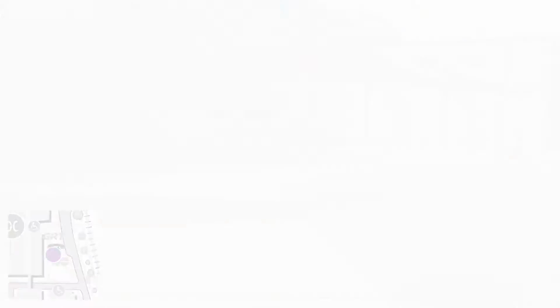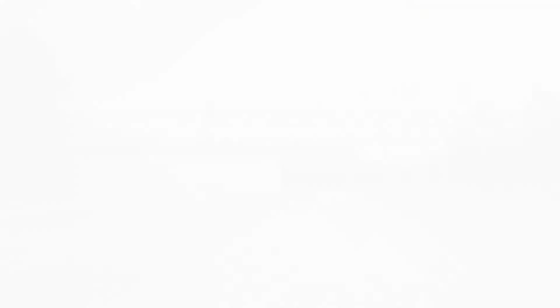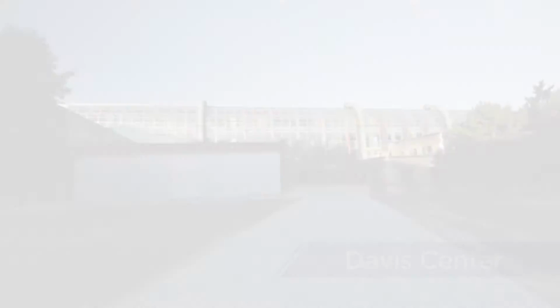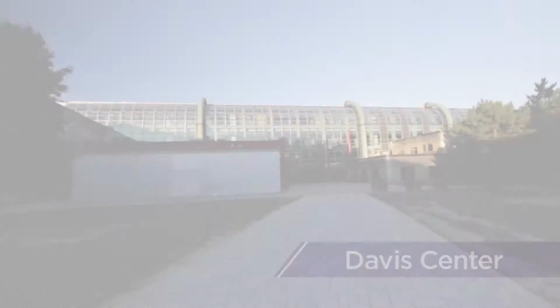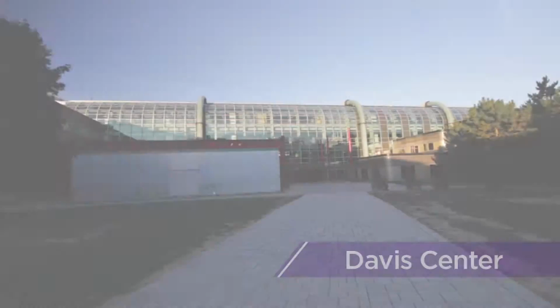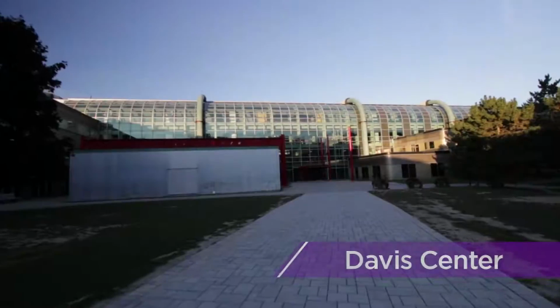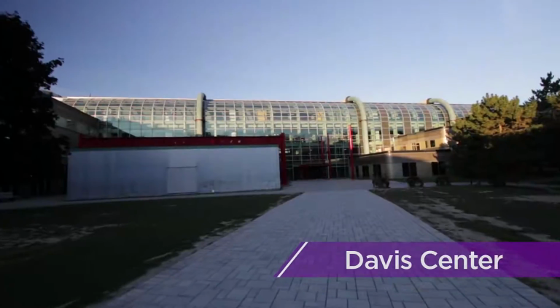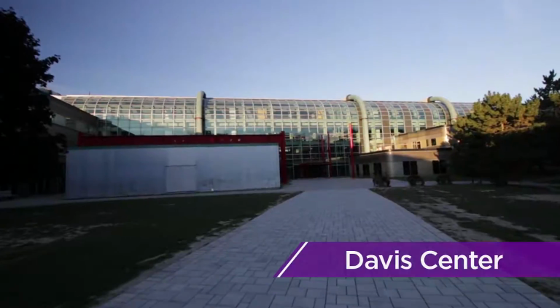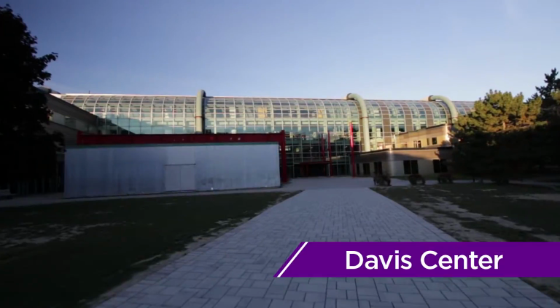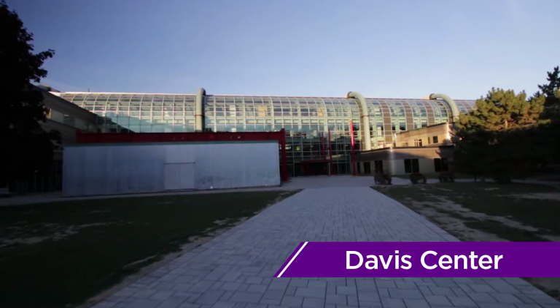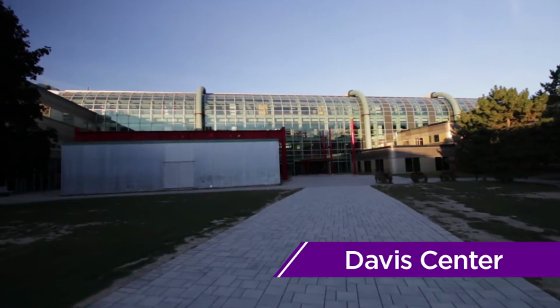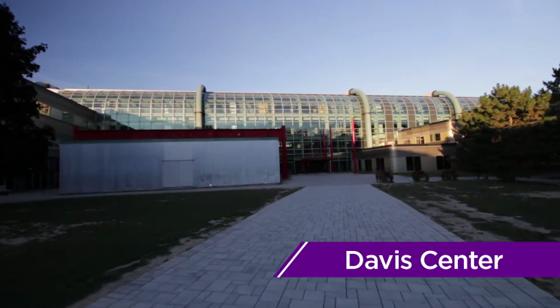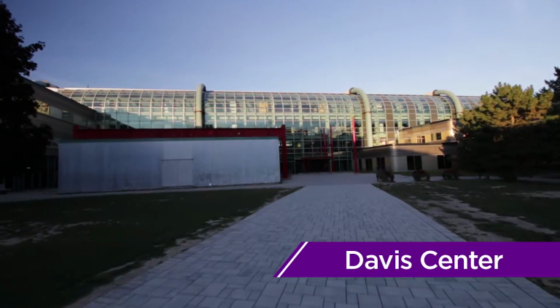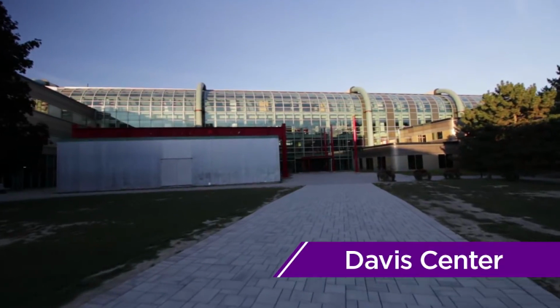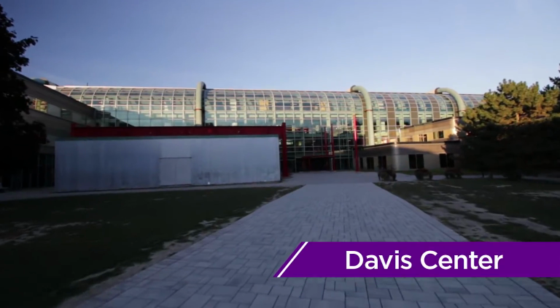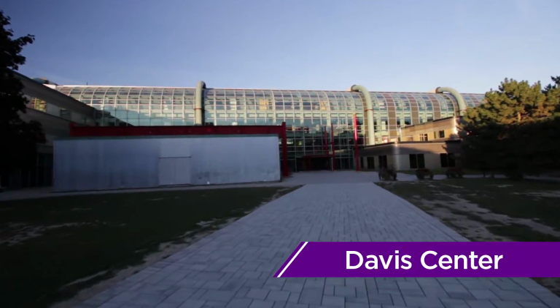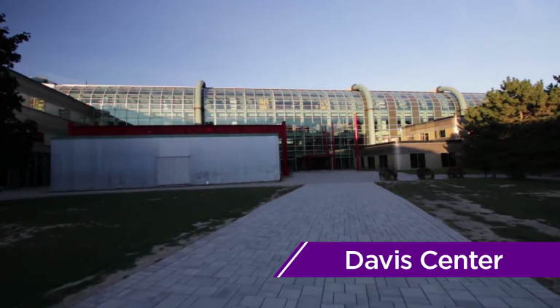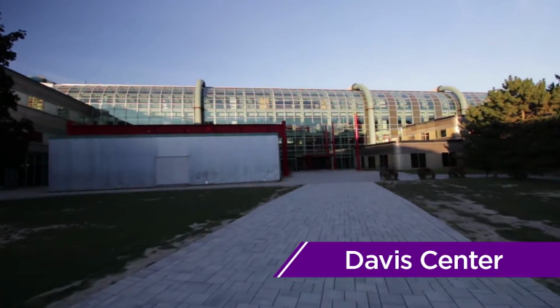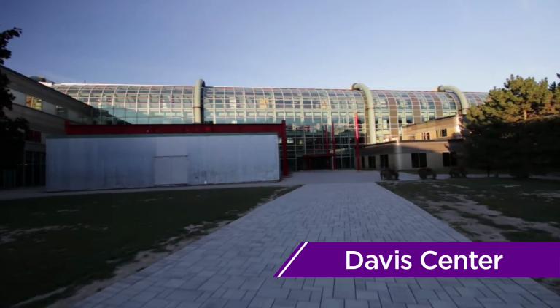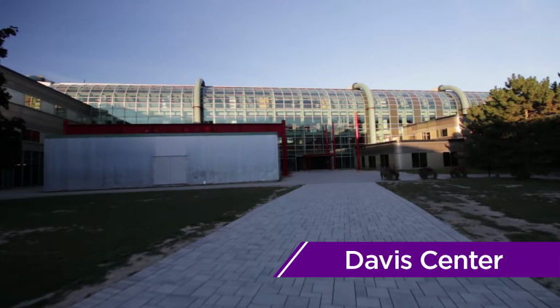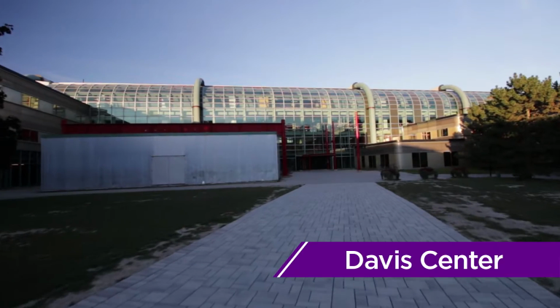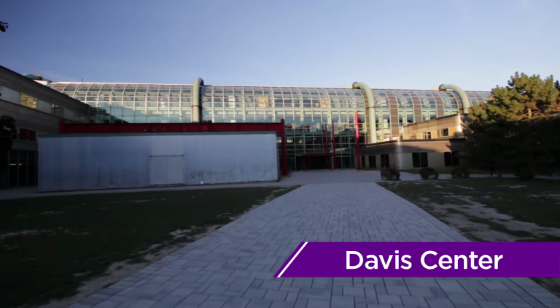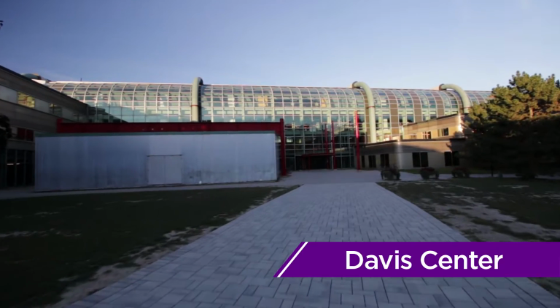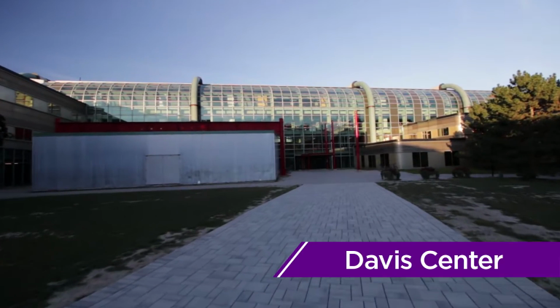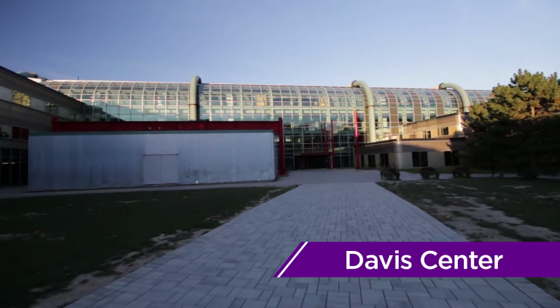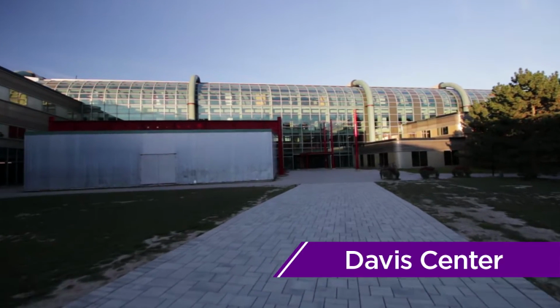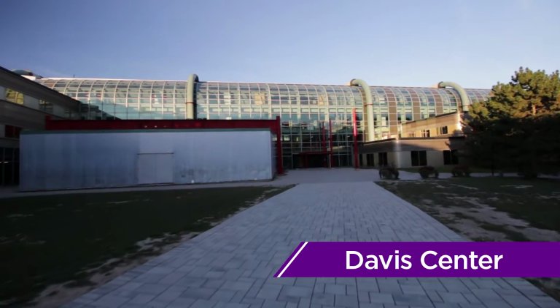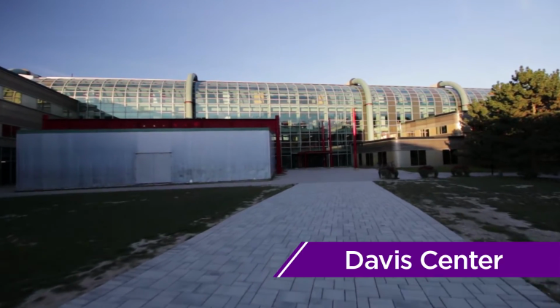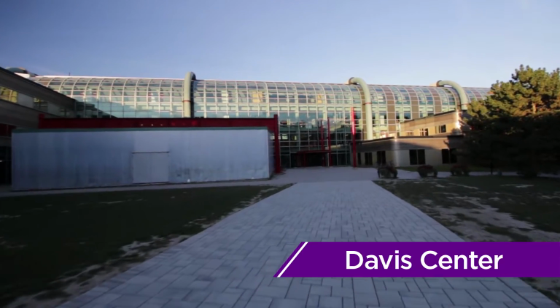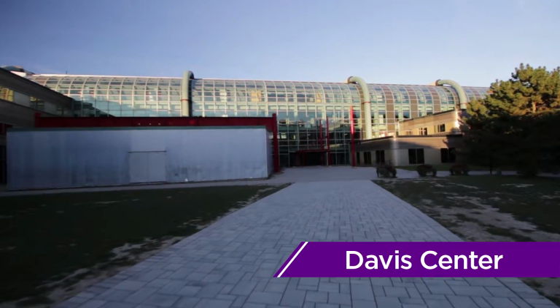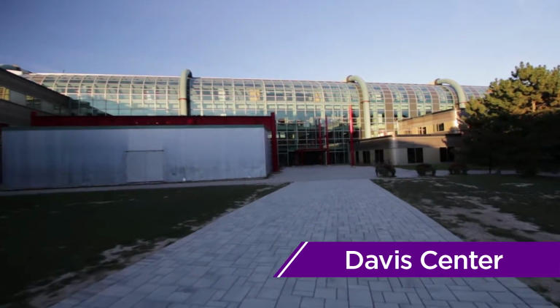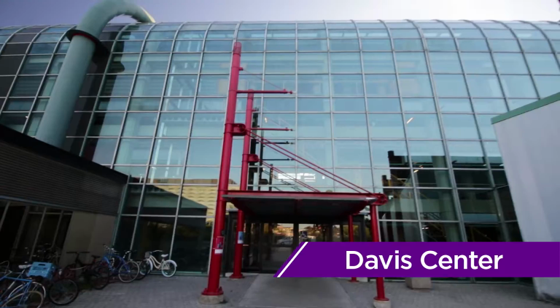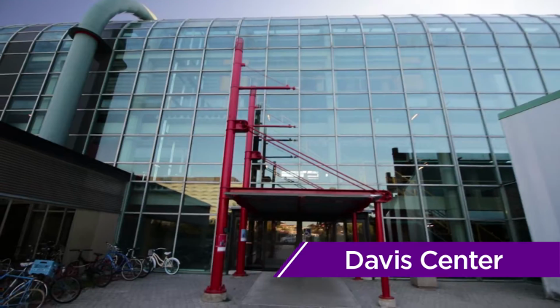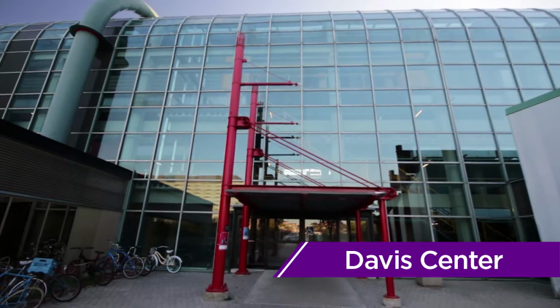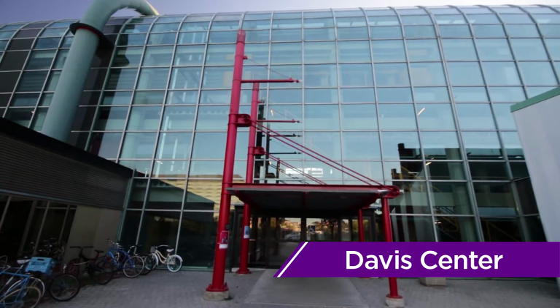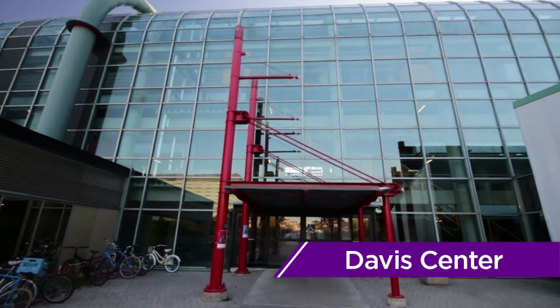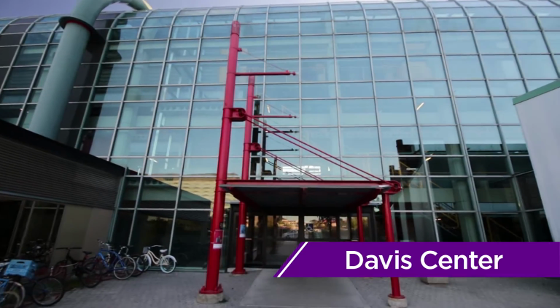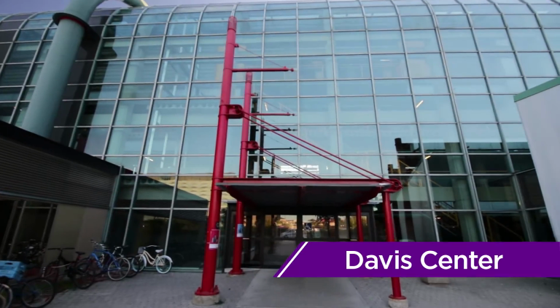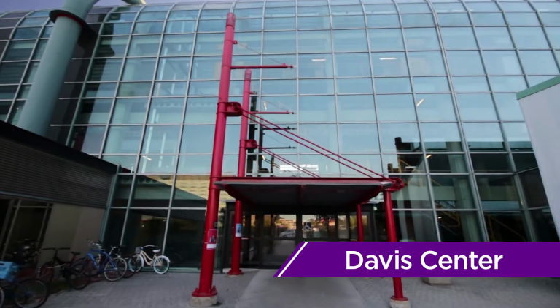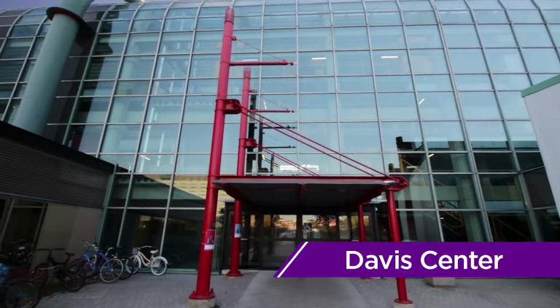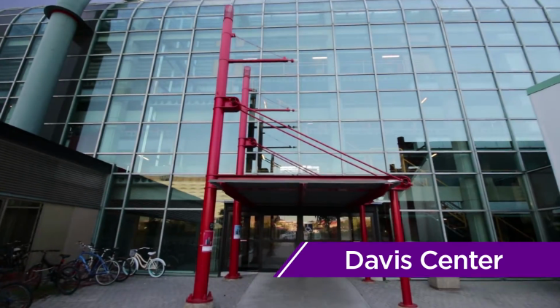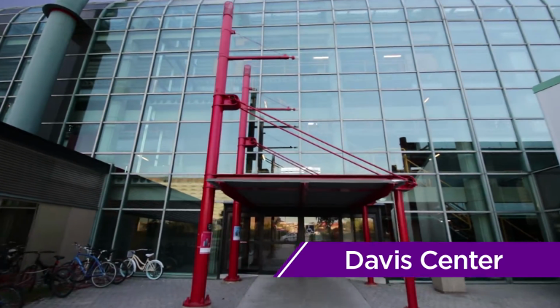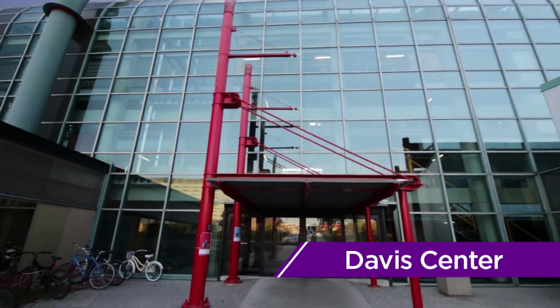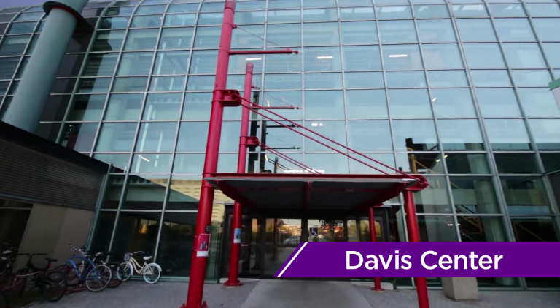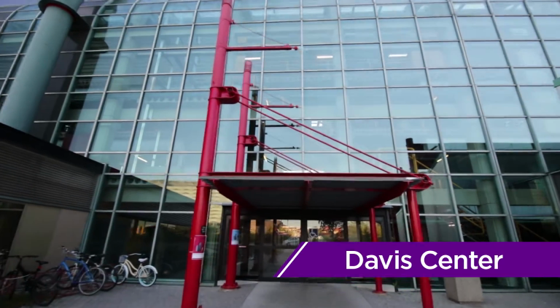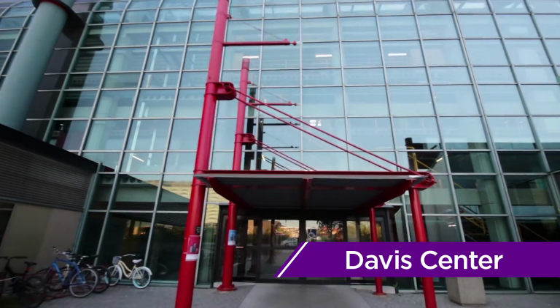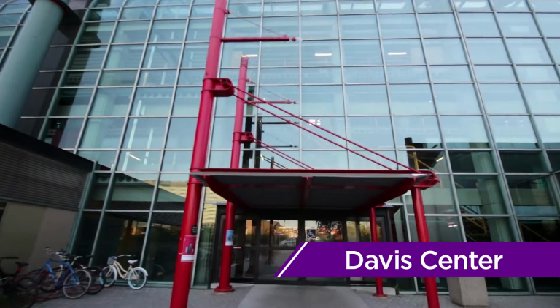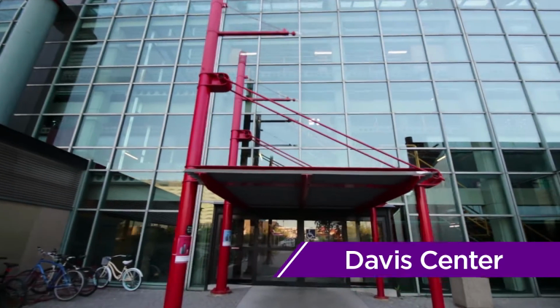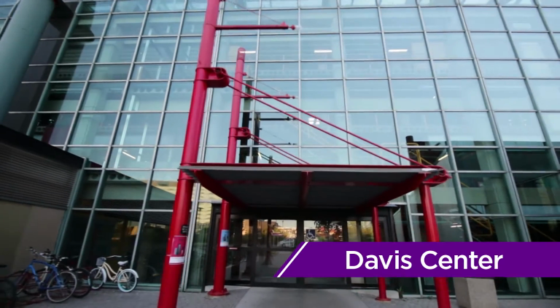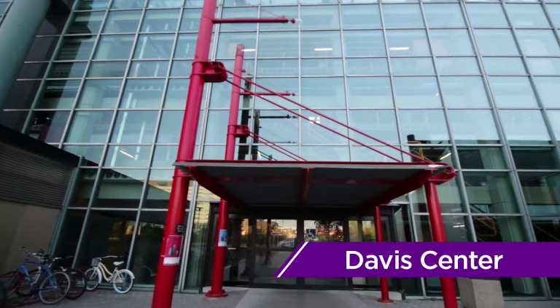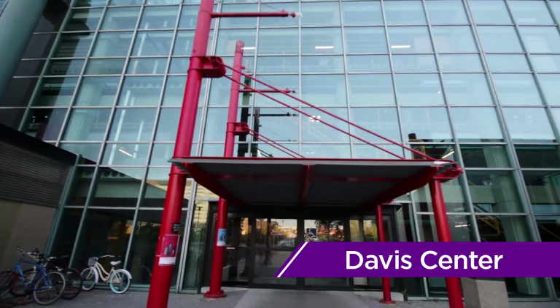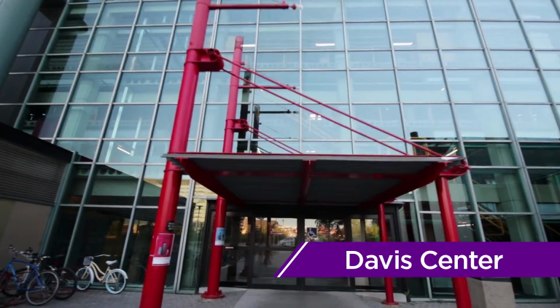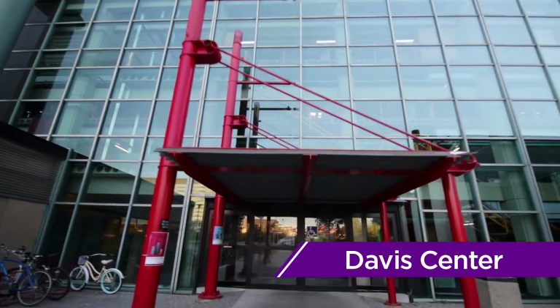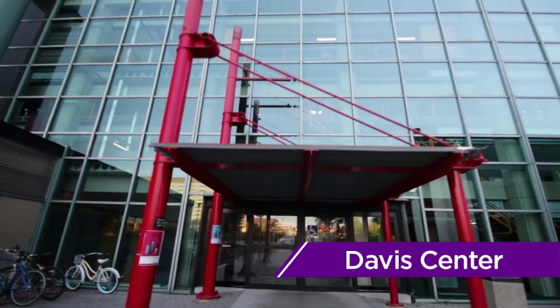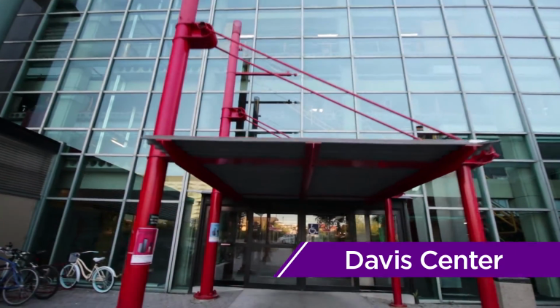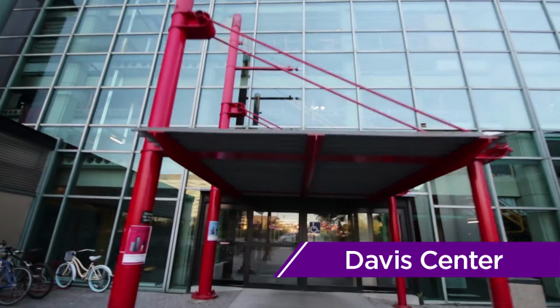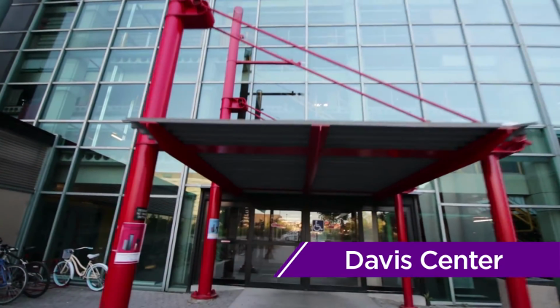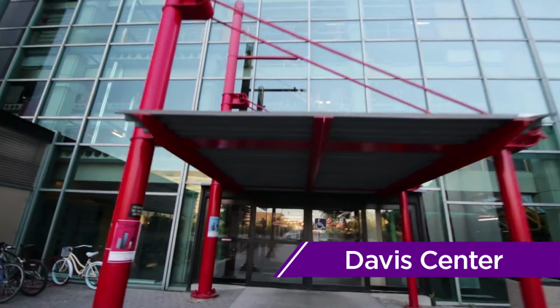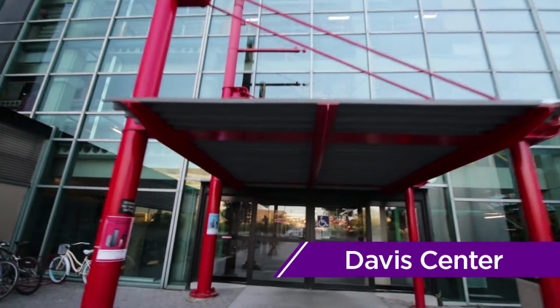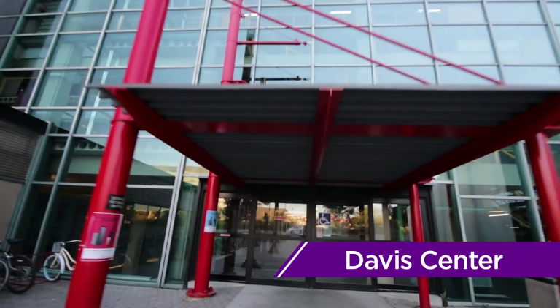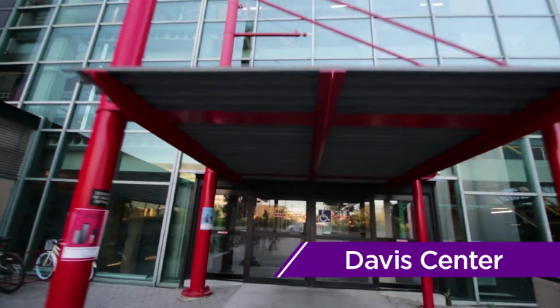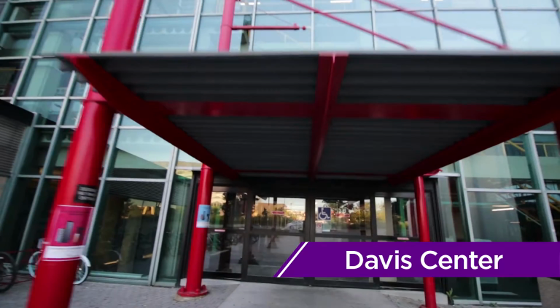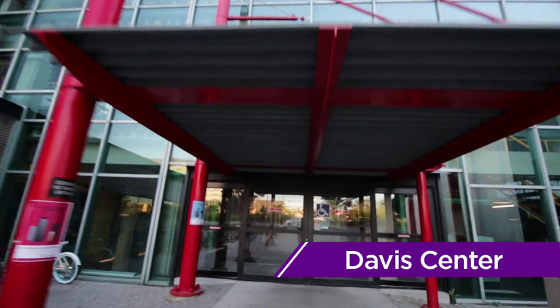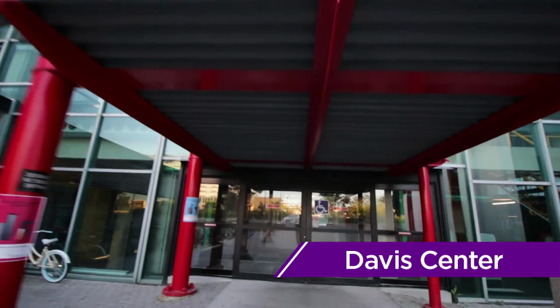Across from E5, you'll find the Davis Centre, or DC for short. DC is home to one of the two libraries on campus.